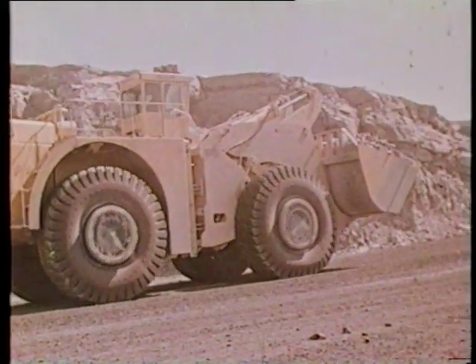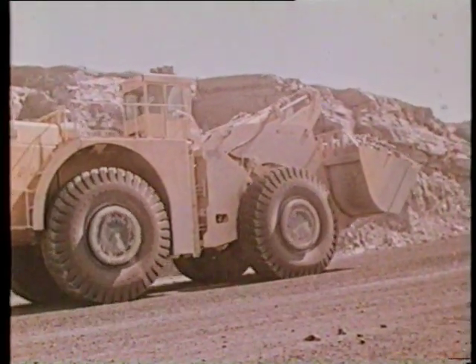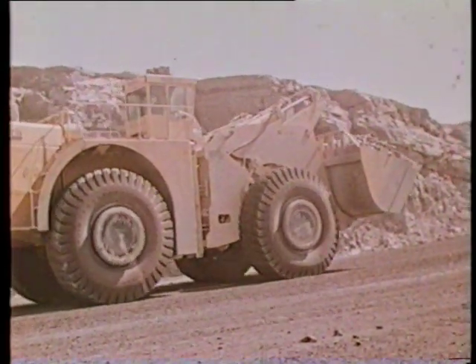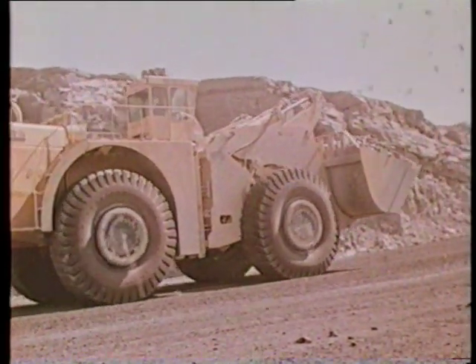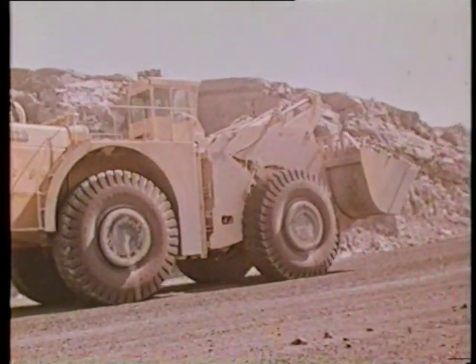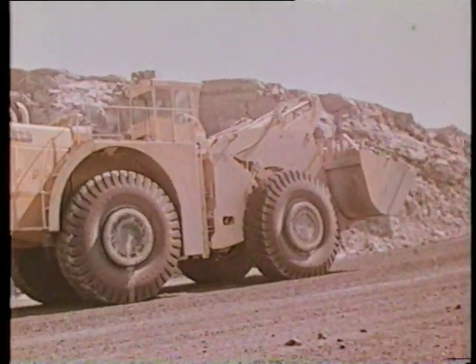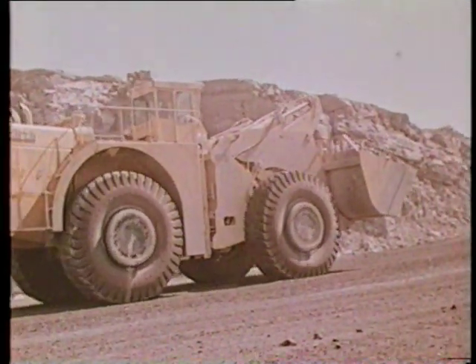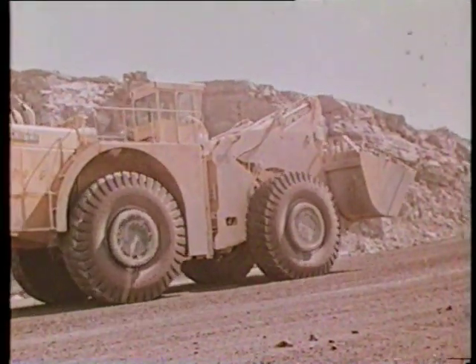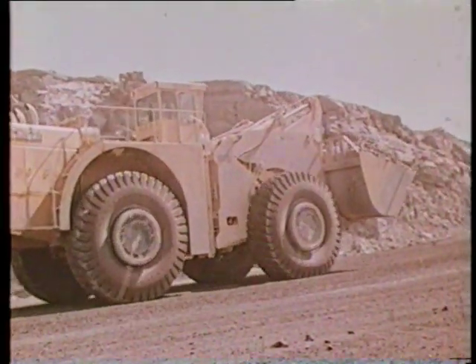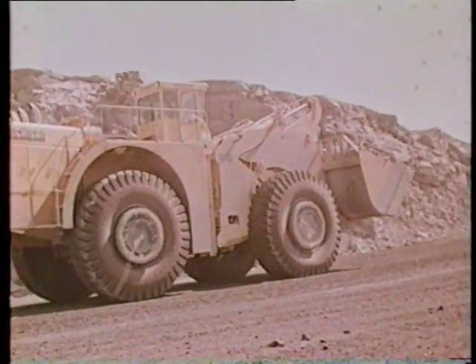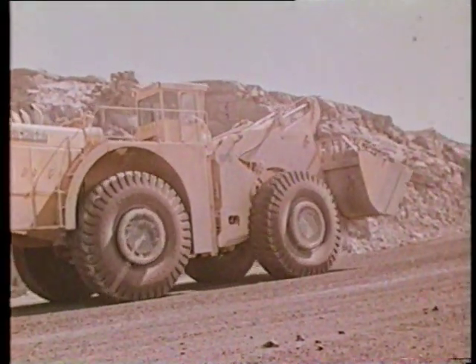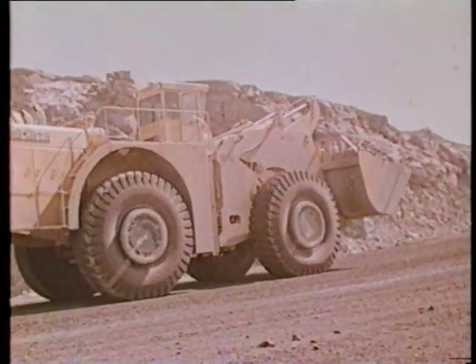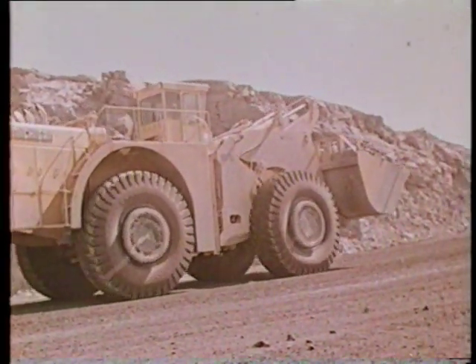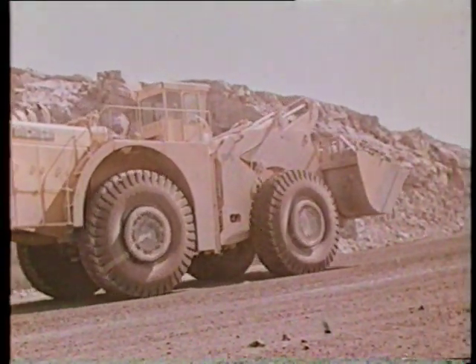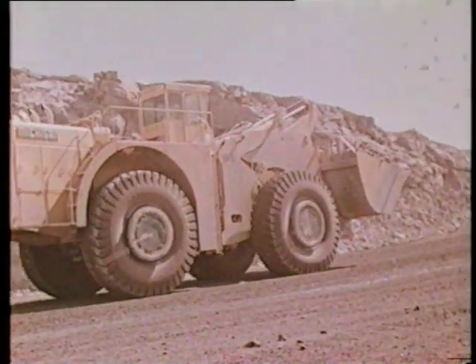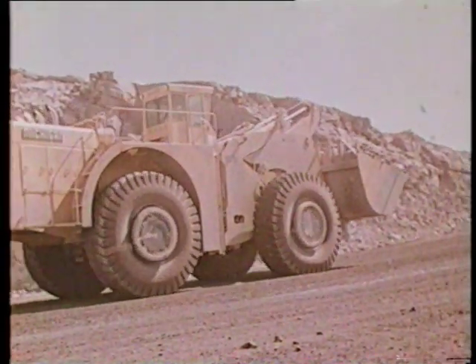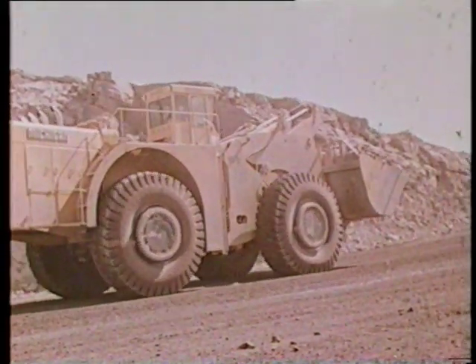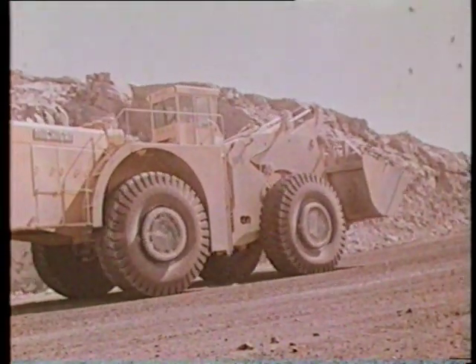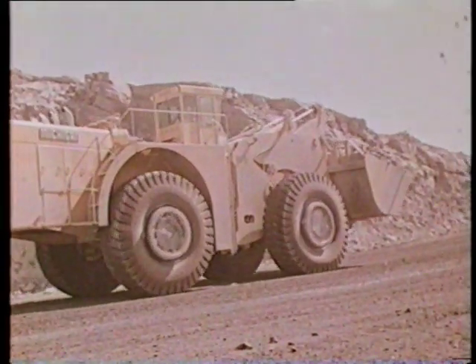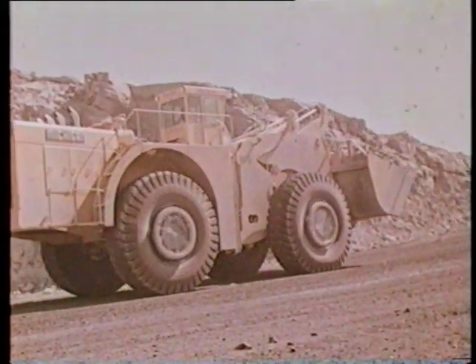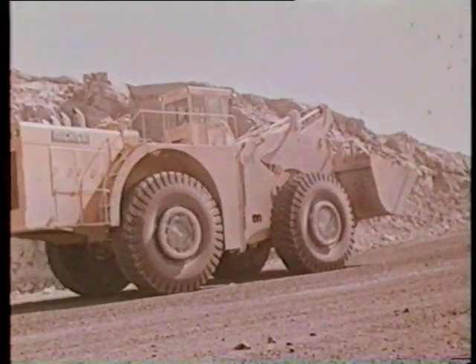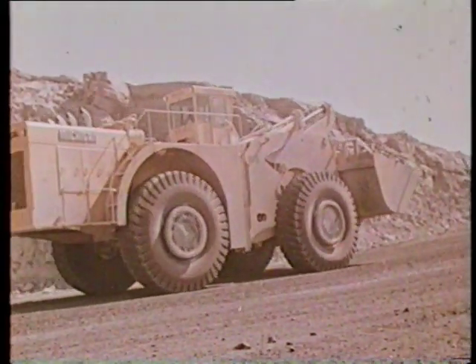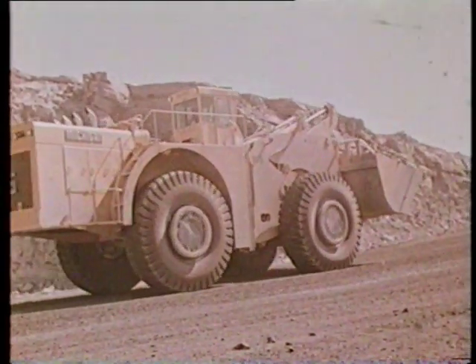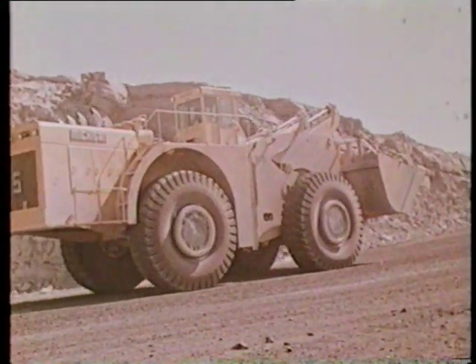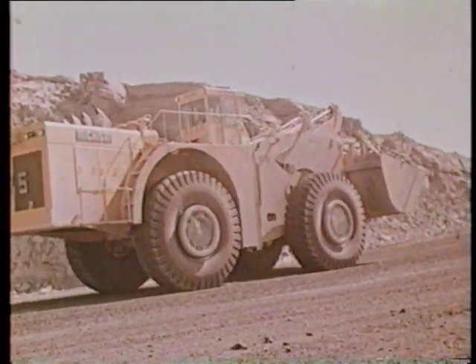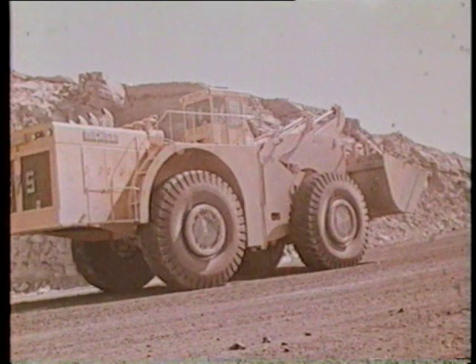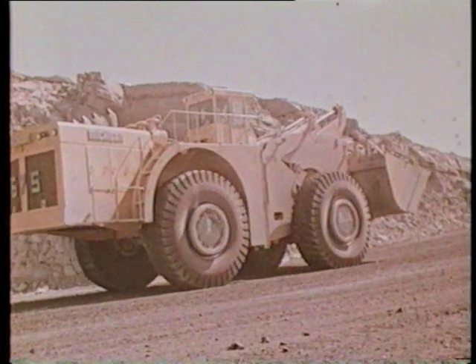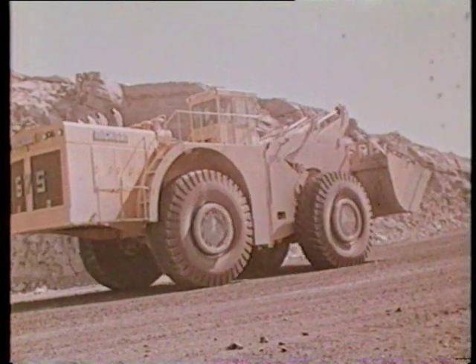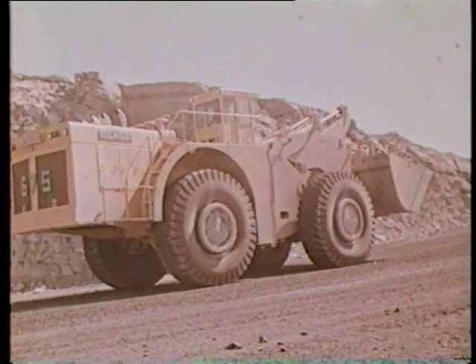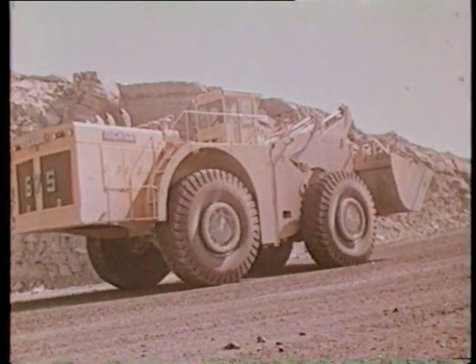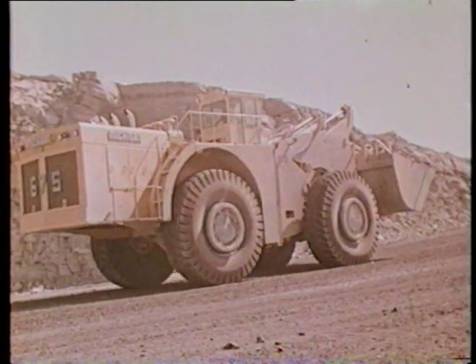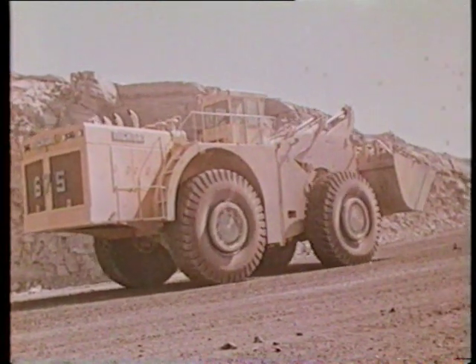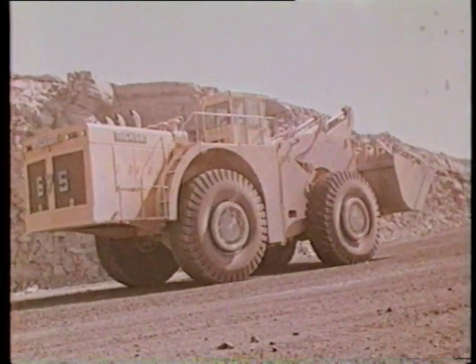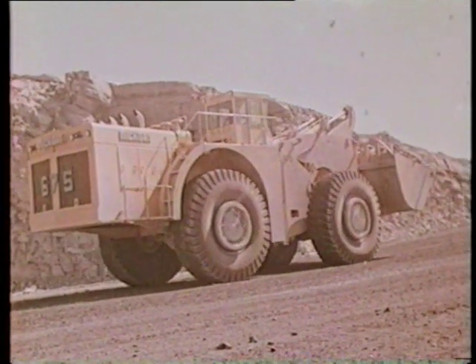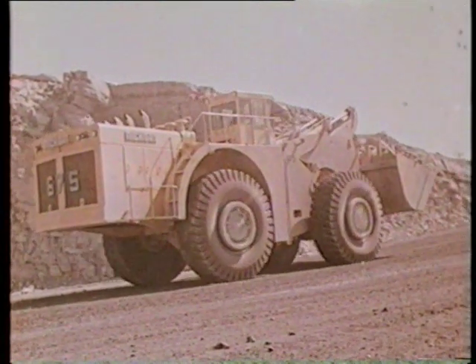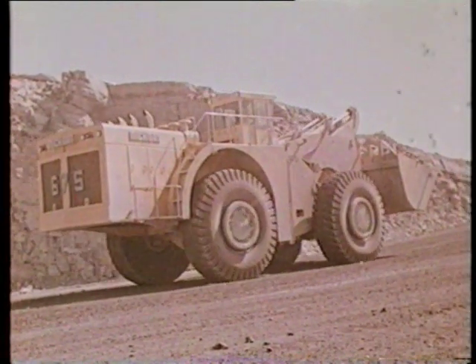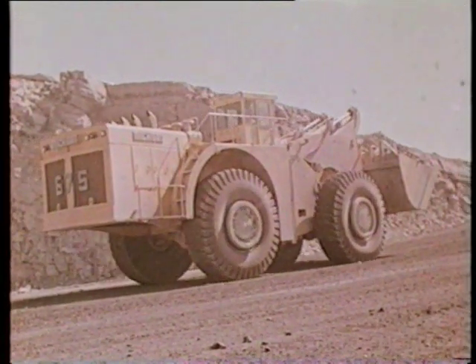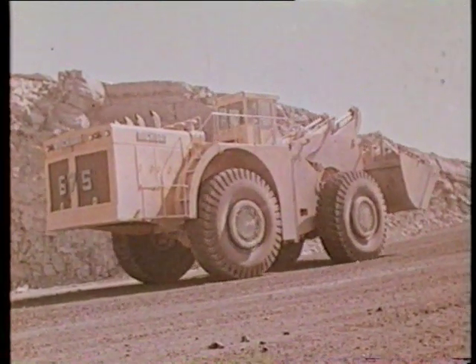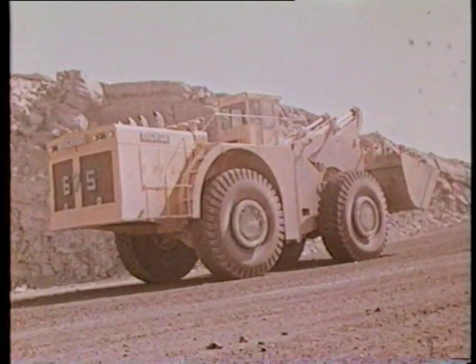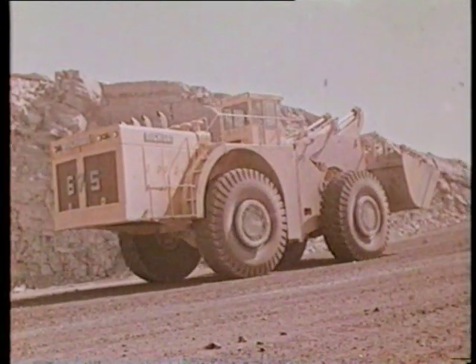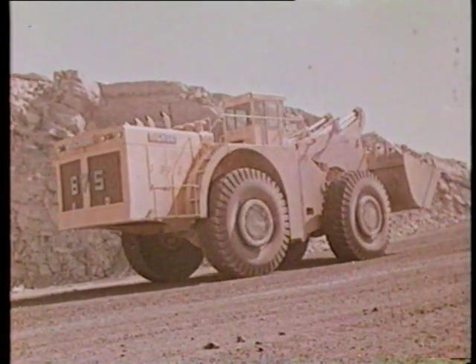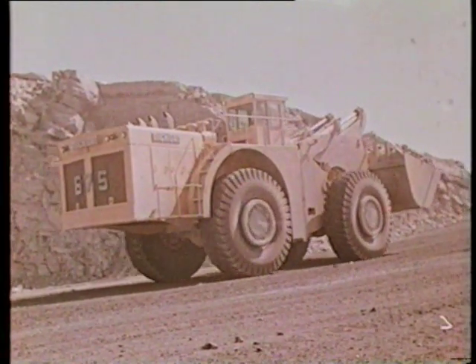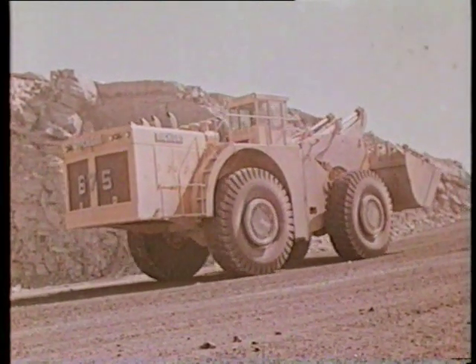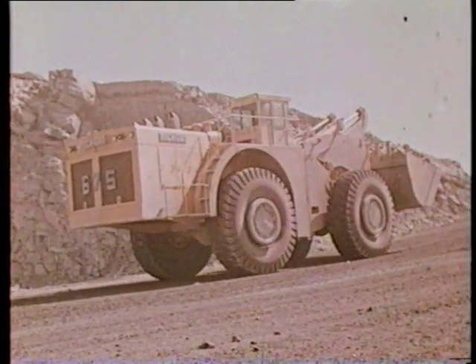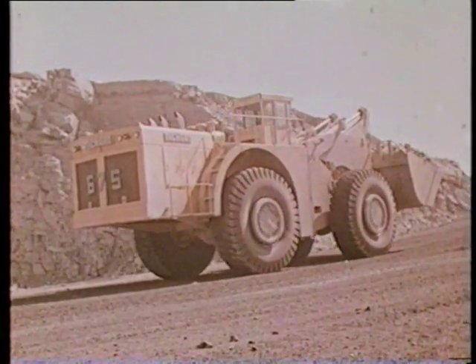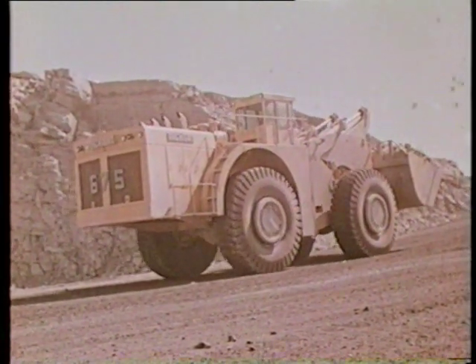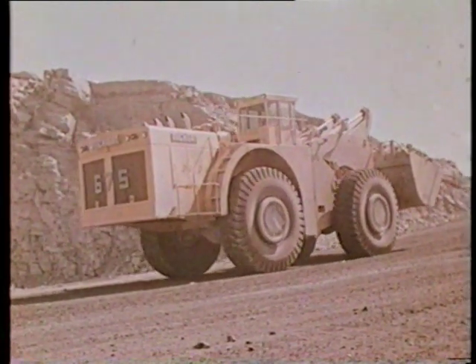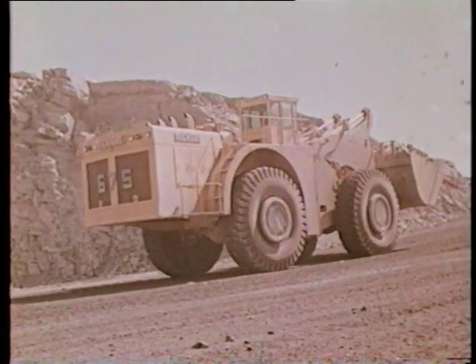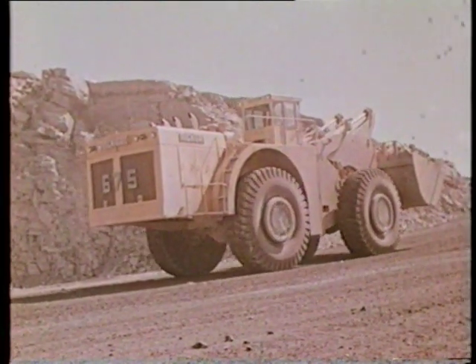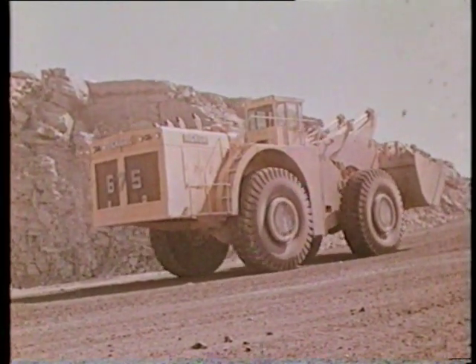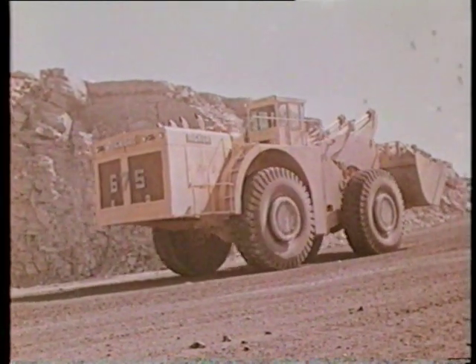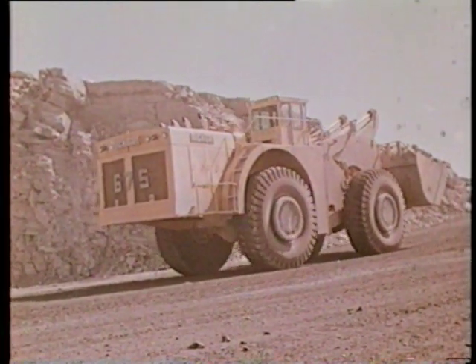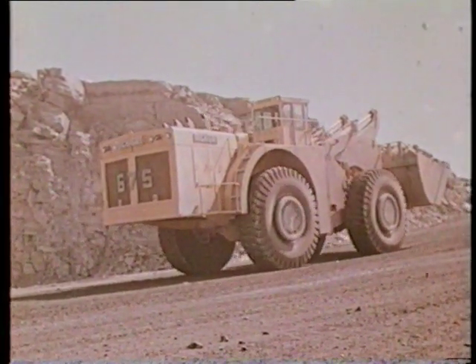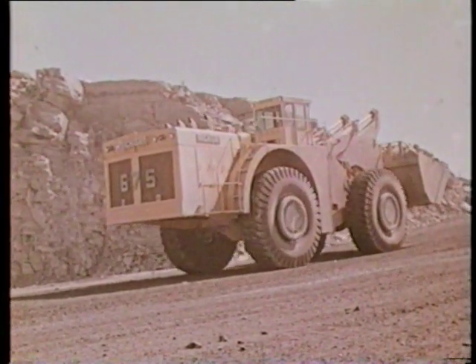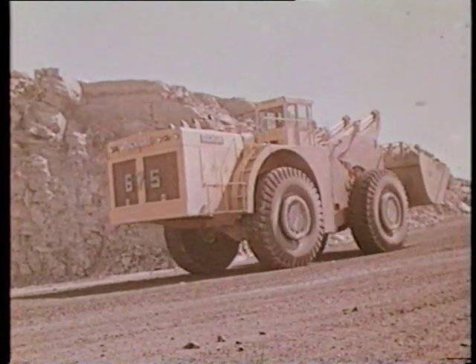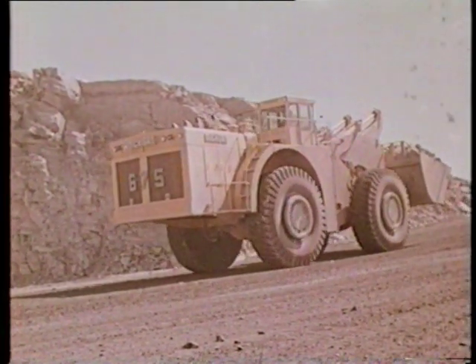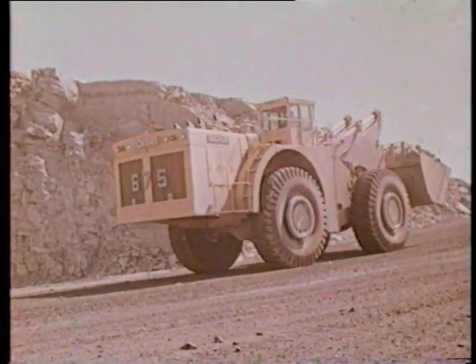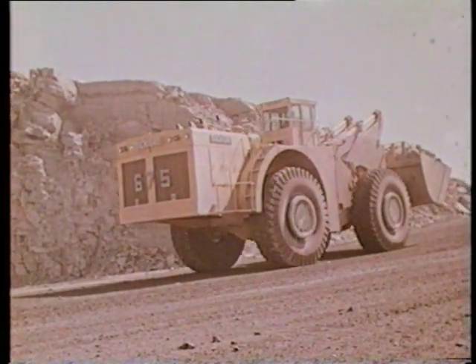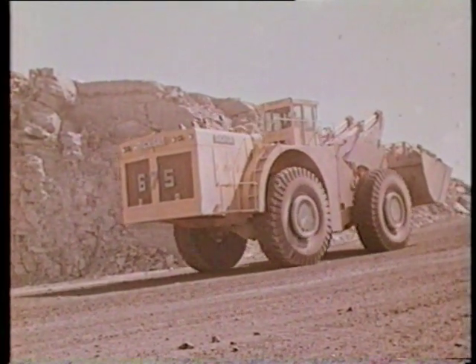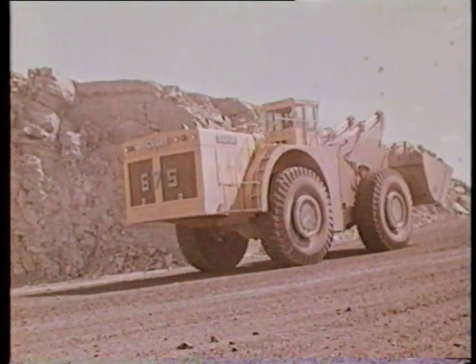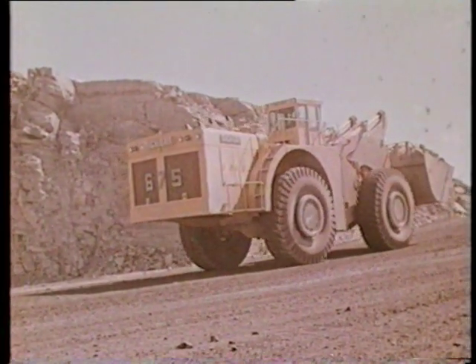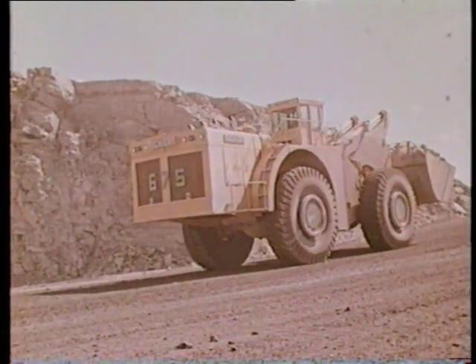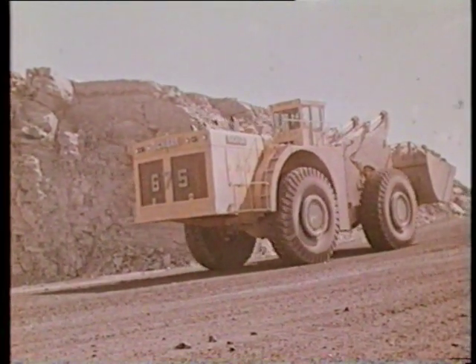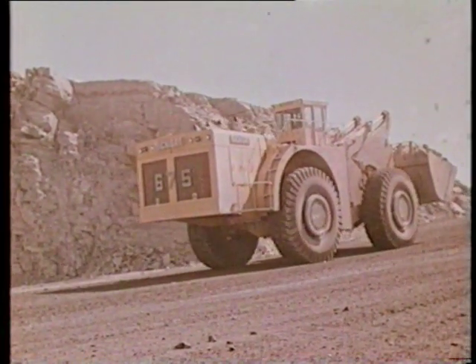There is a 550-foot haul up a 17% grade to the crusher. The 675 averaged 36 tons per bucket load.